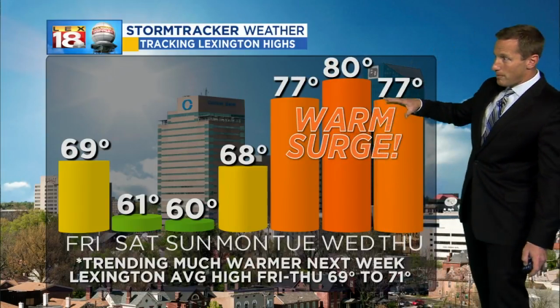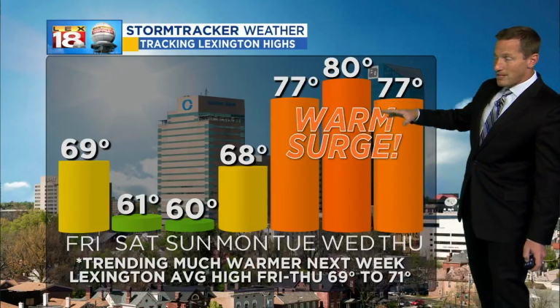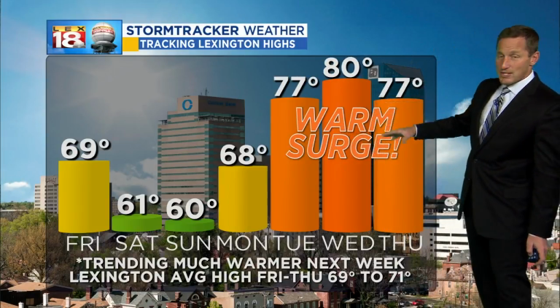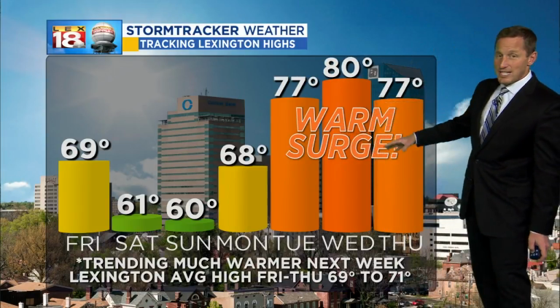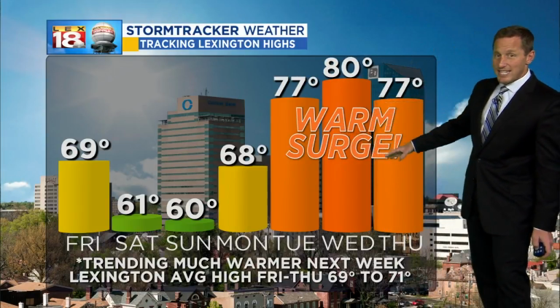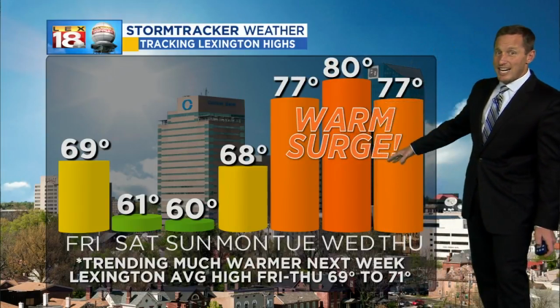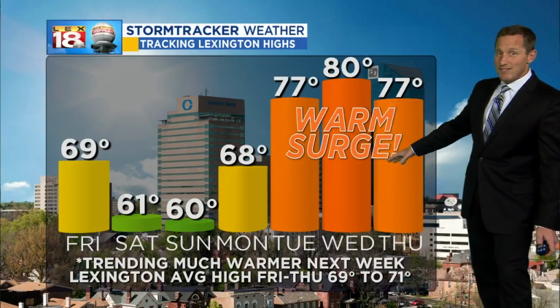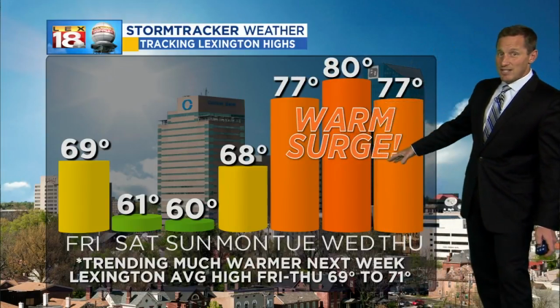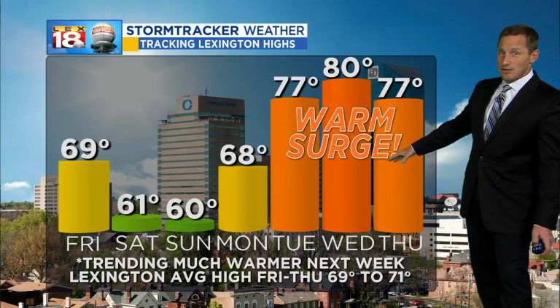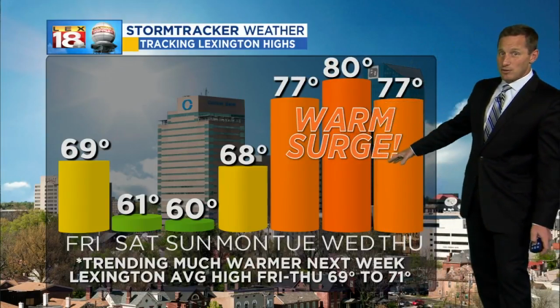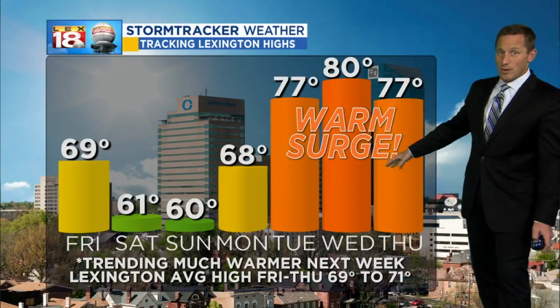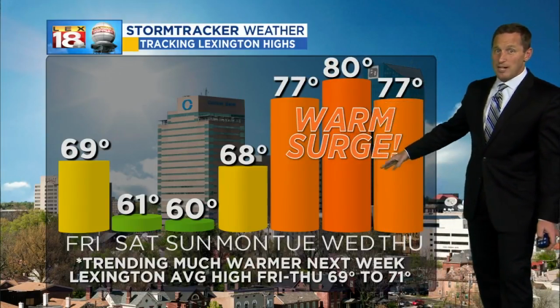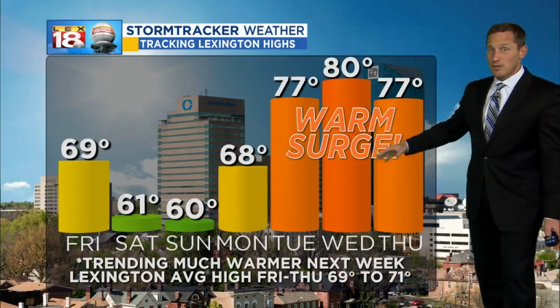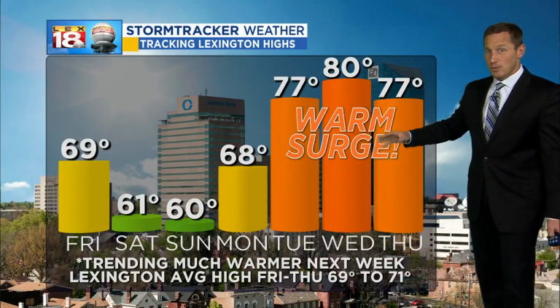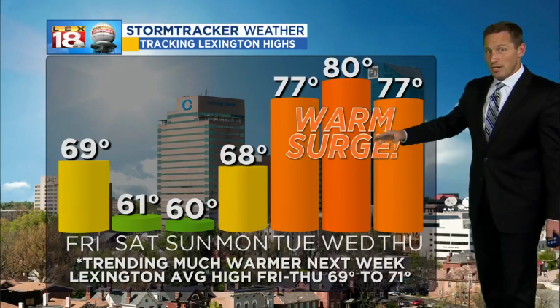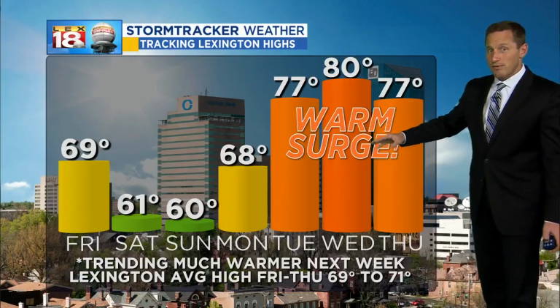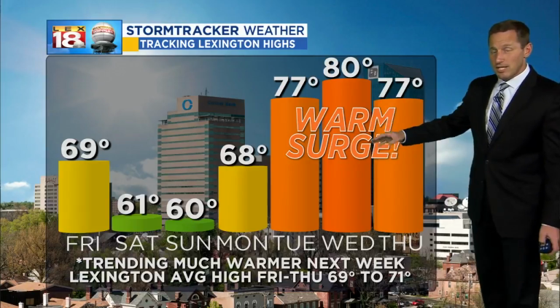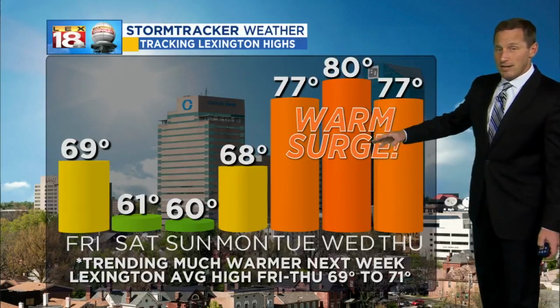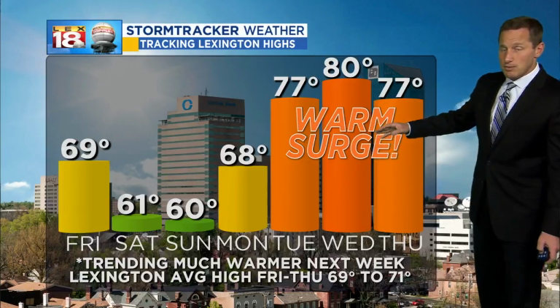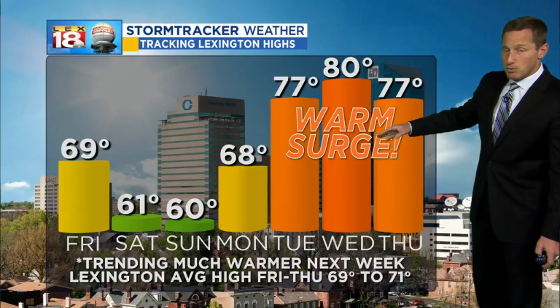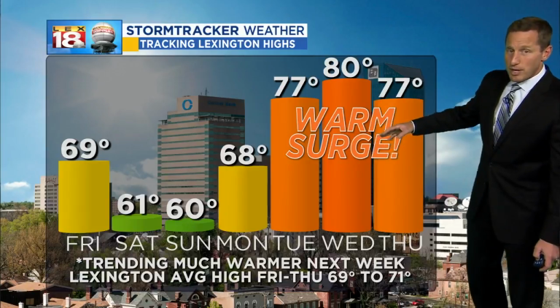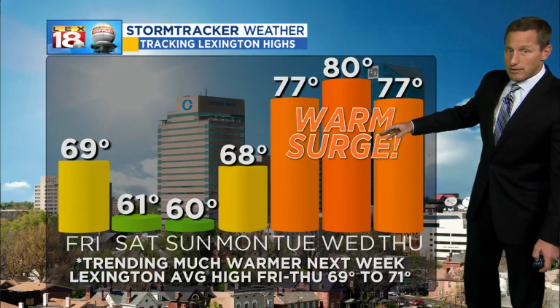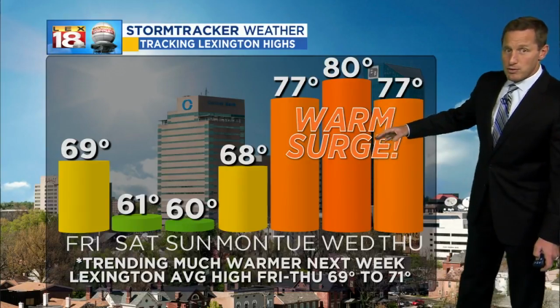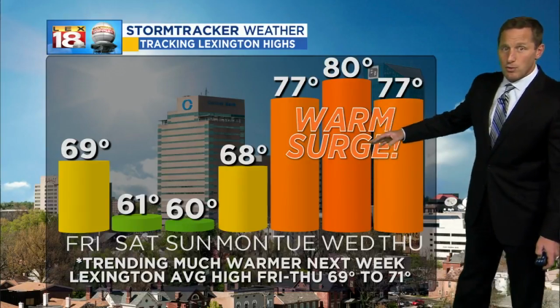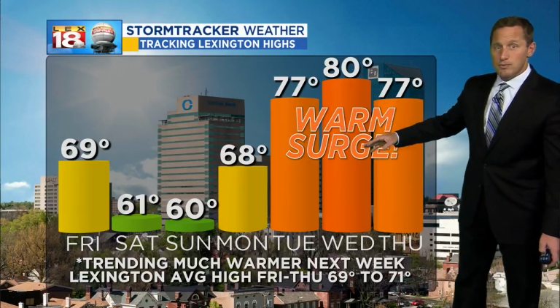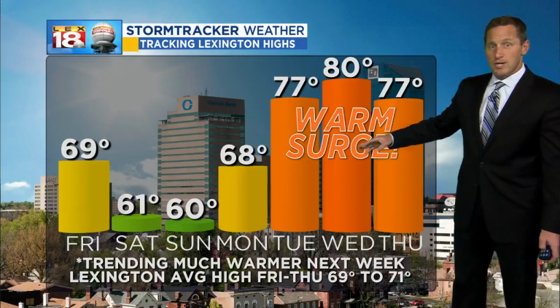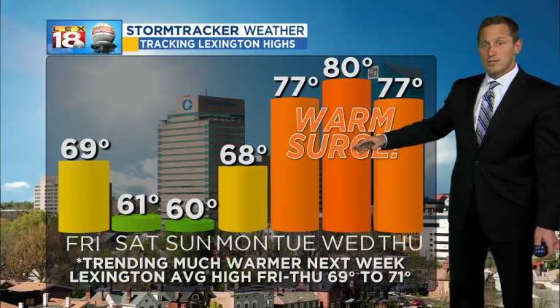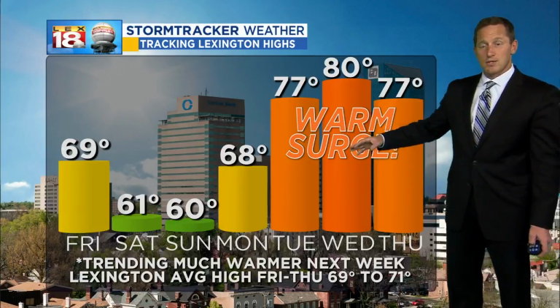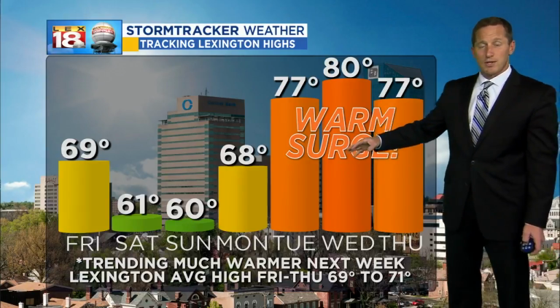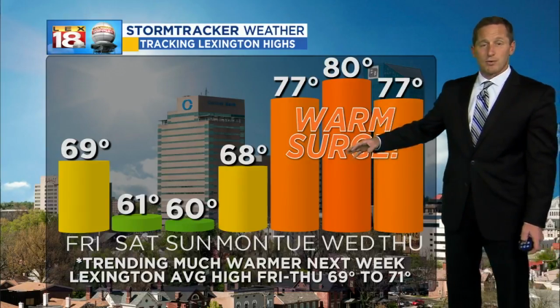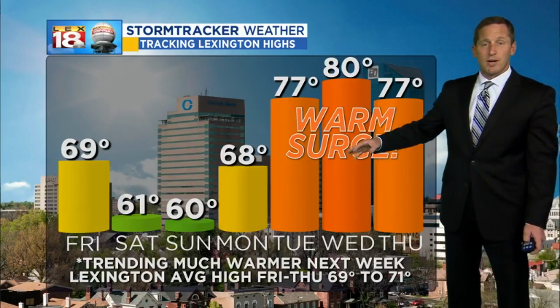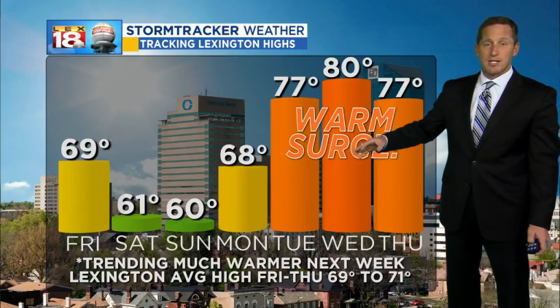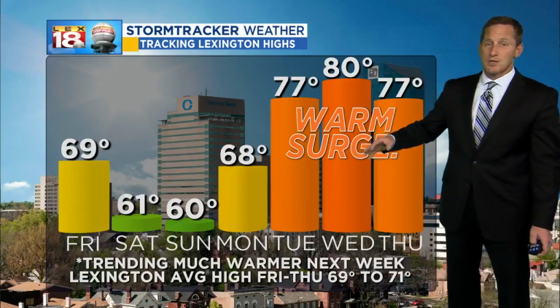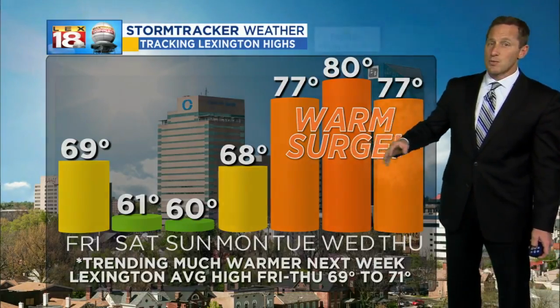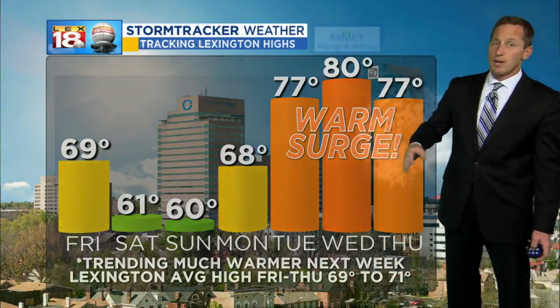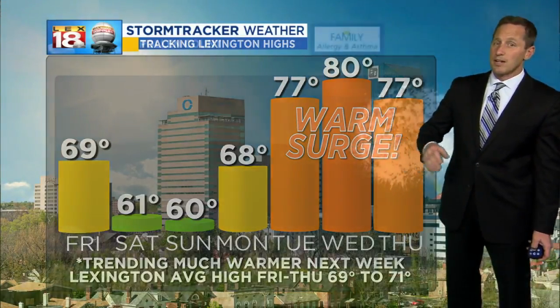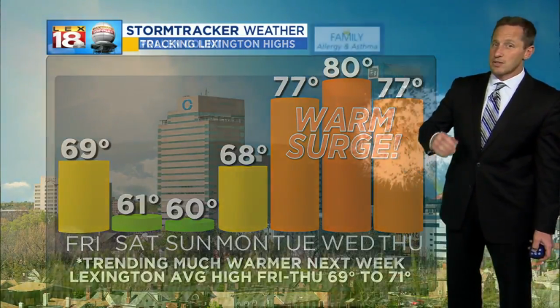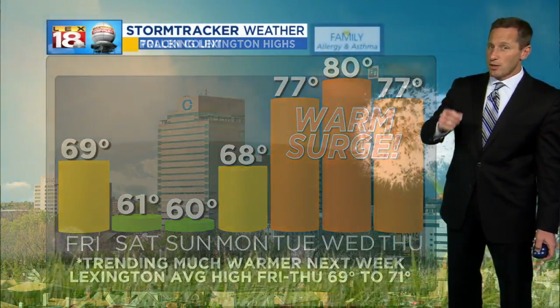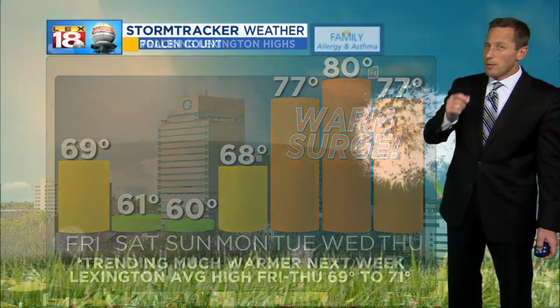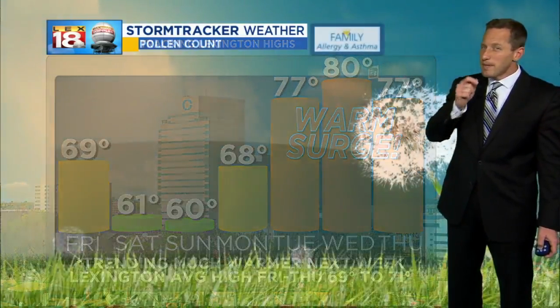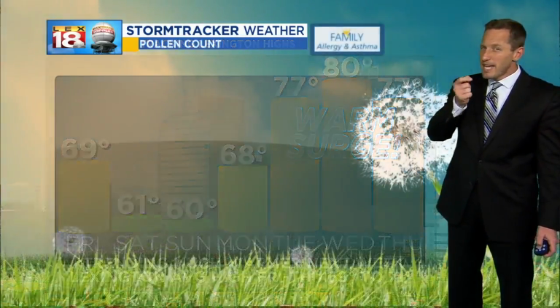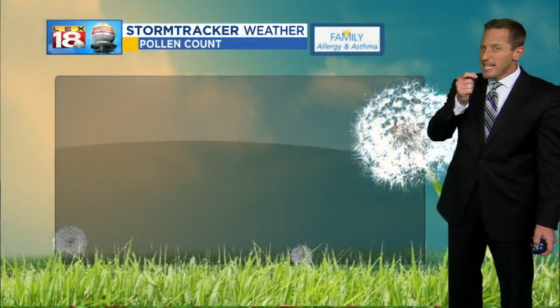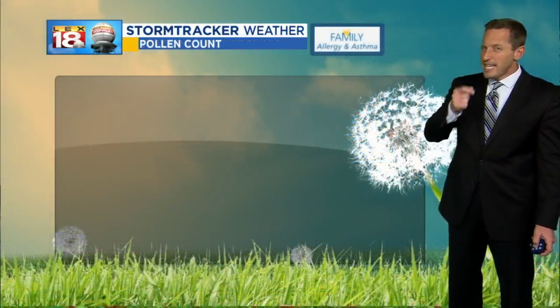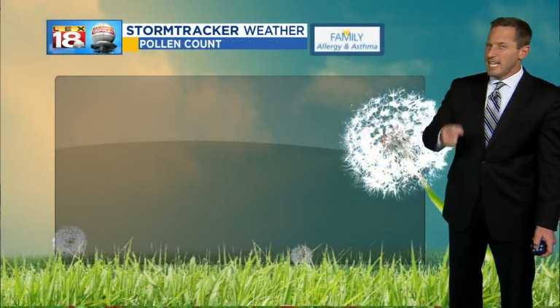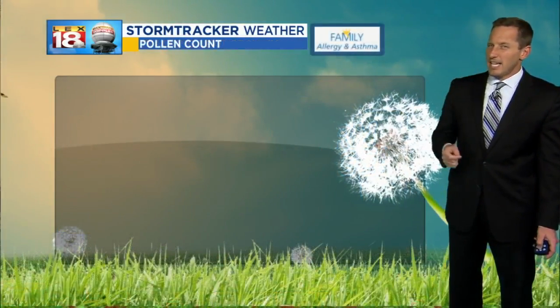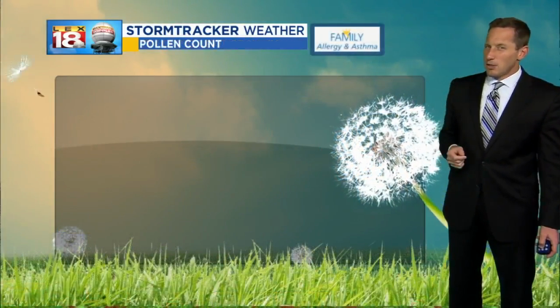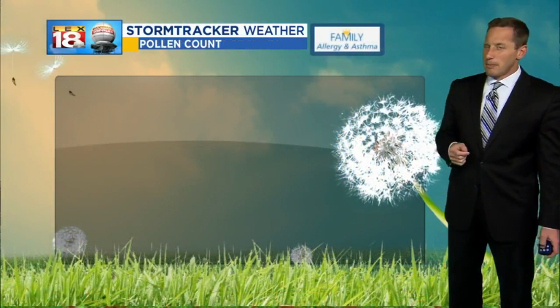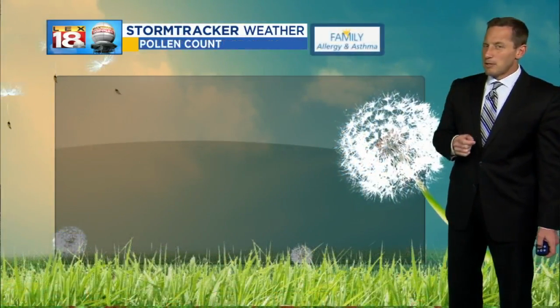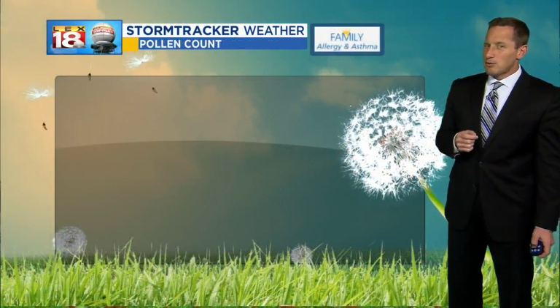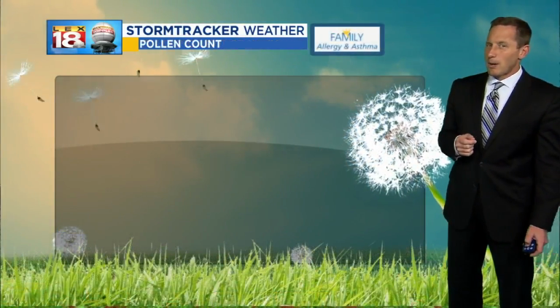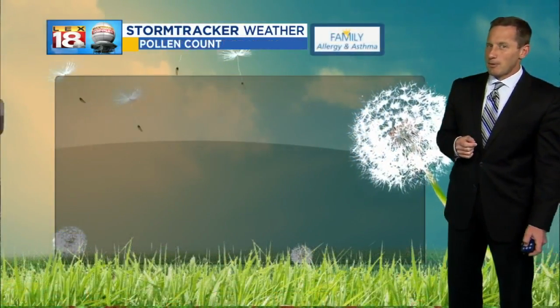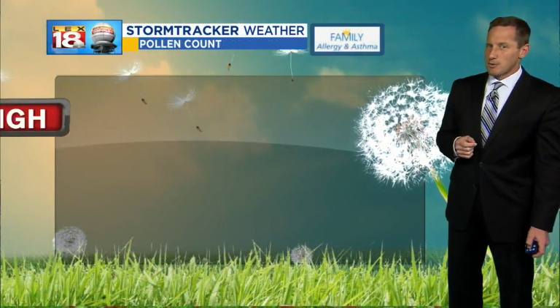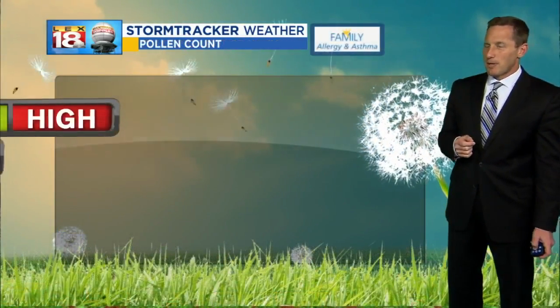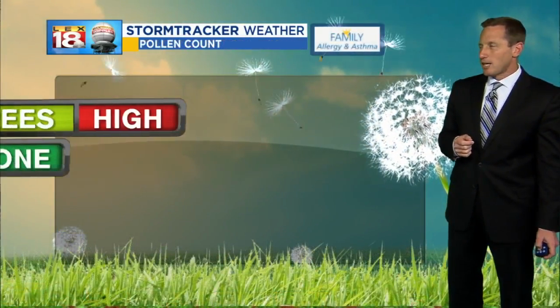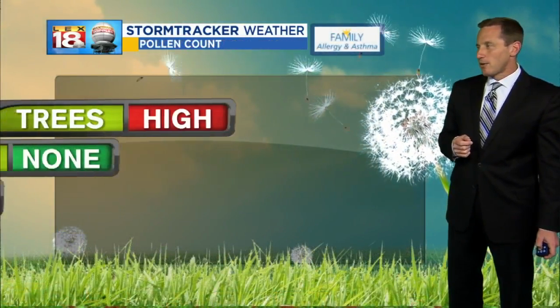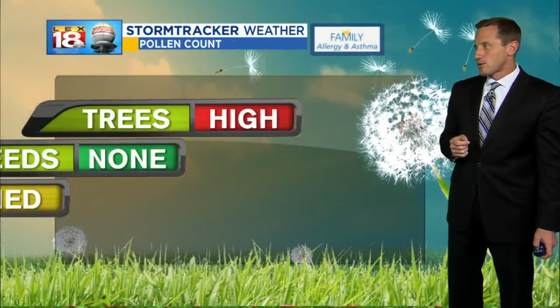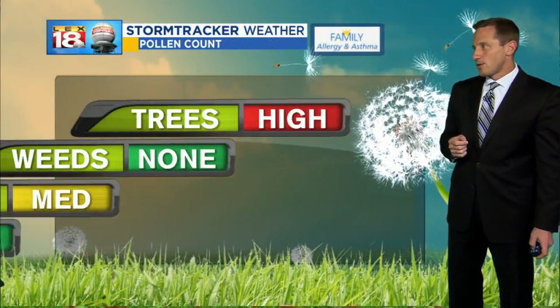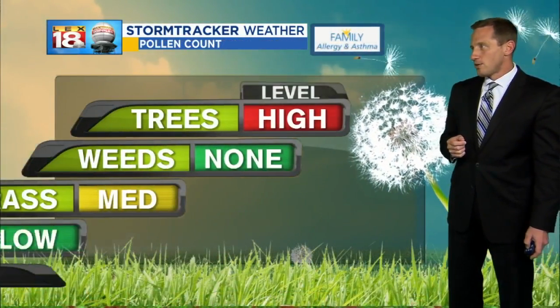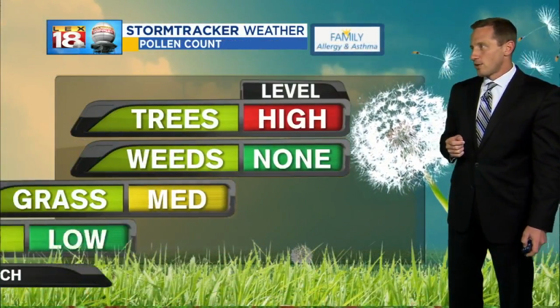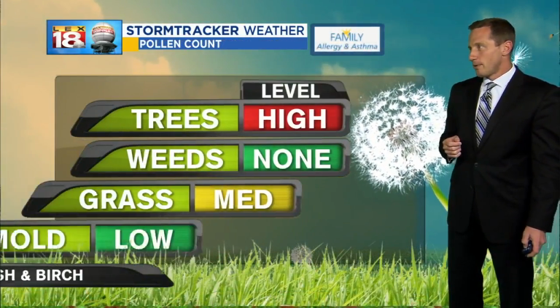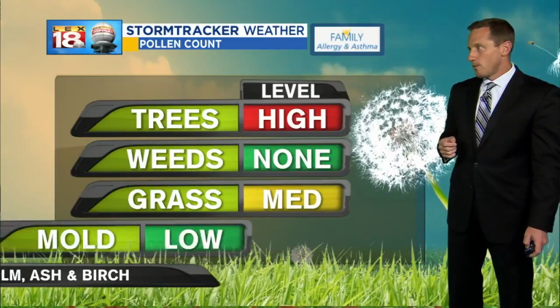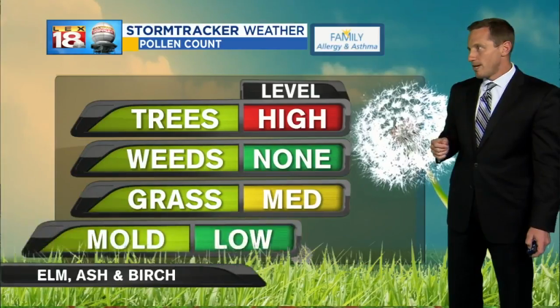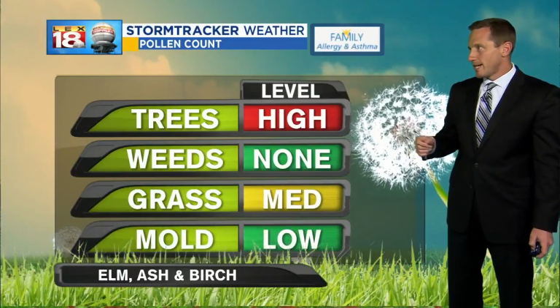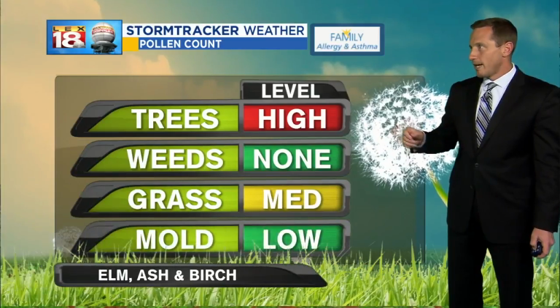We may see a dive in the other direction, and we're definitely going to have some shower and storm chances on the rise as well. So a little bit of trouble as we get closer to Derby weekend.